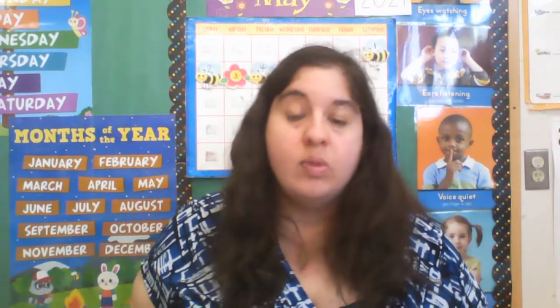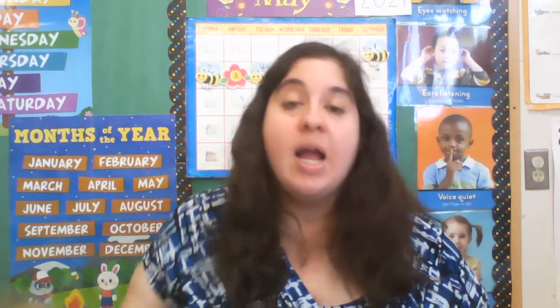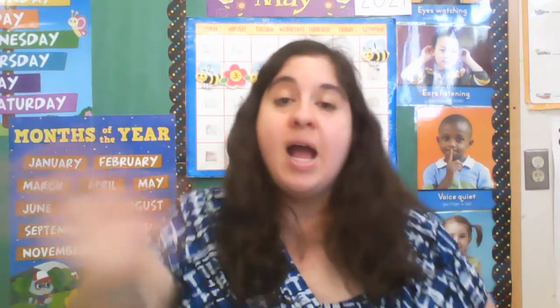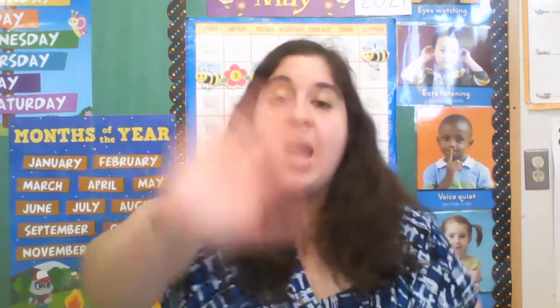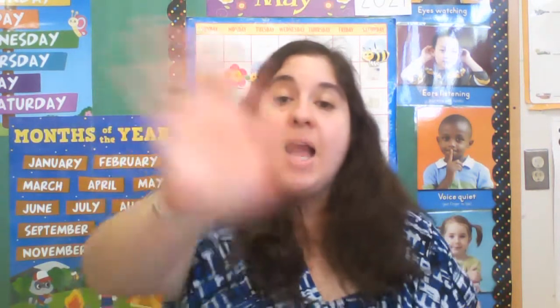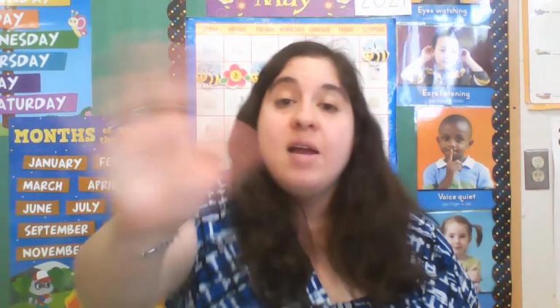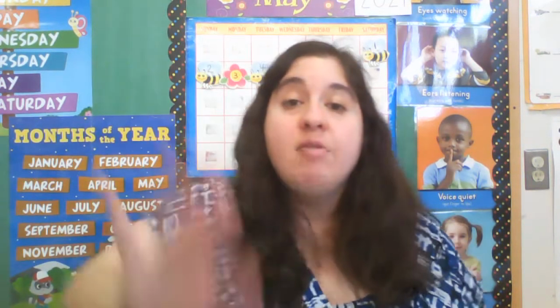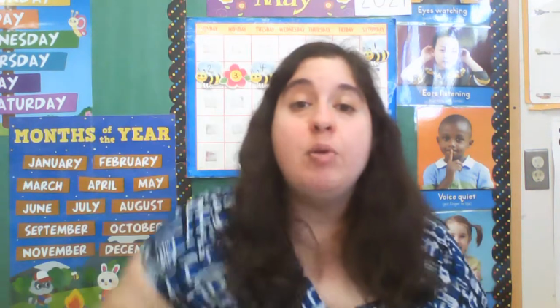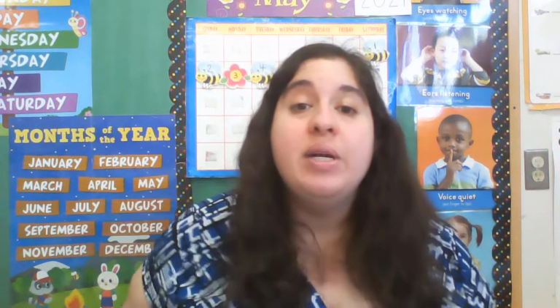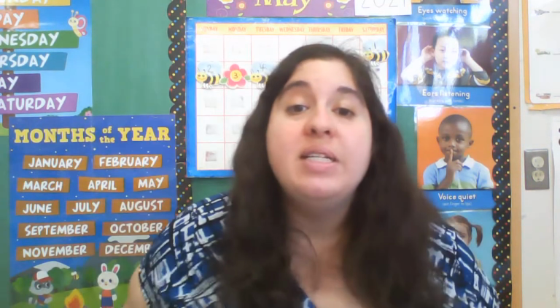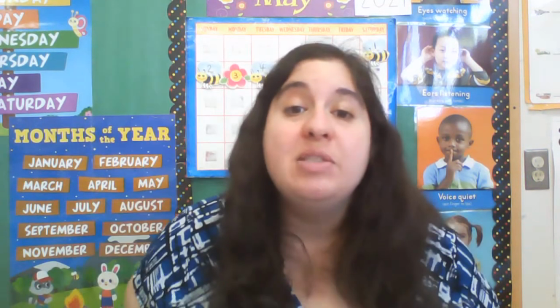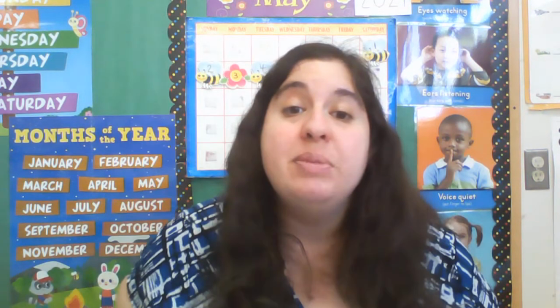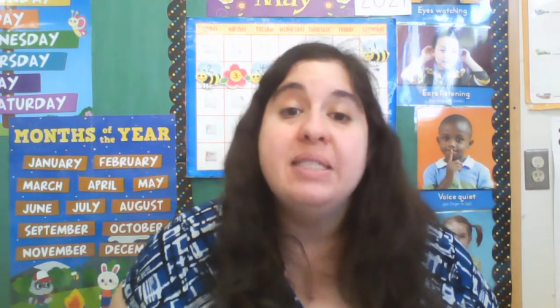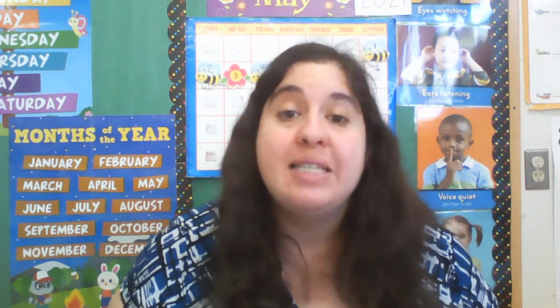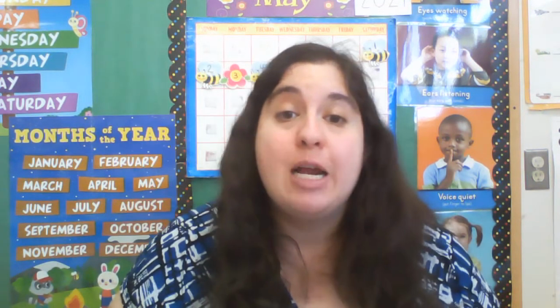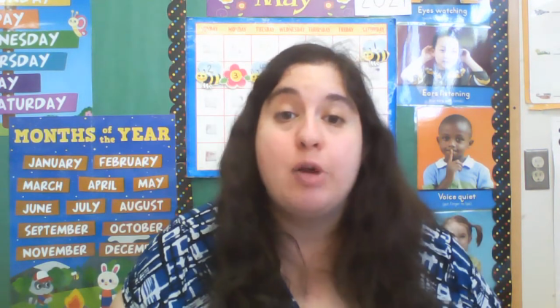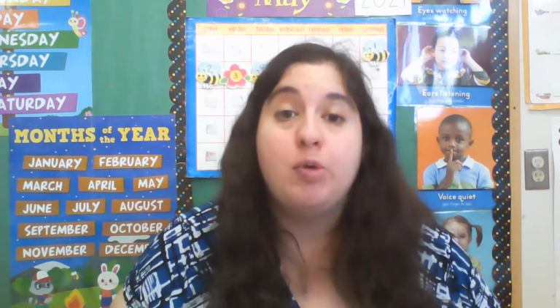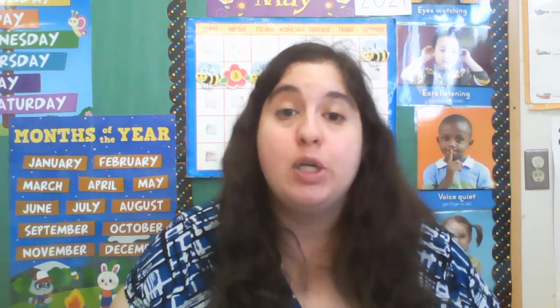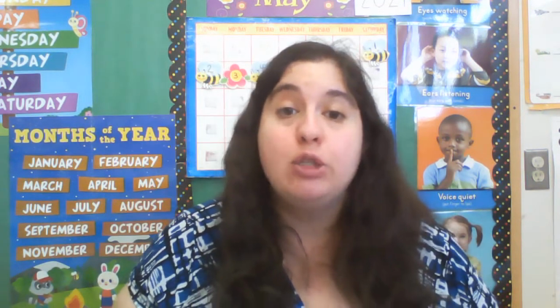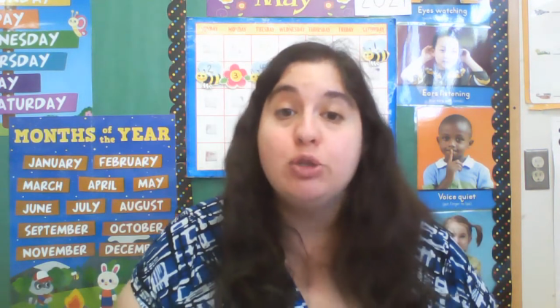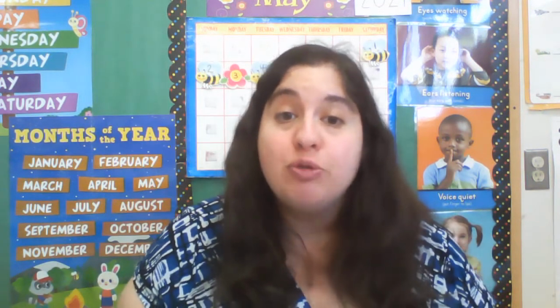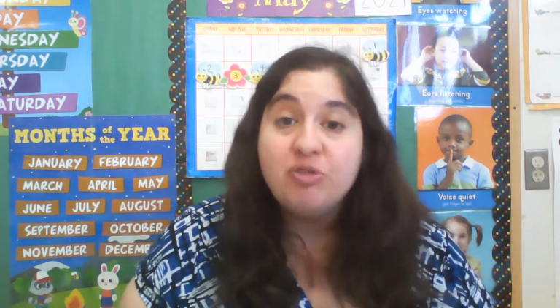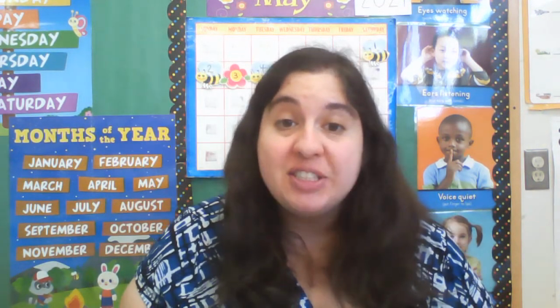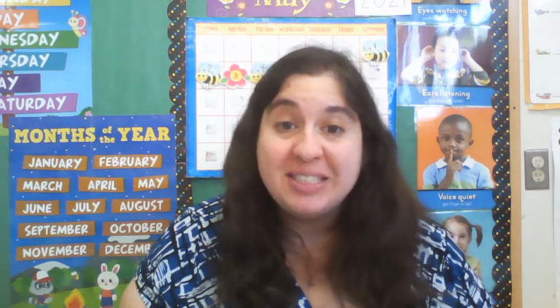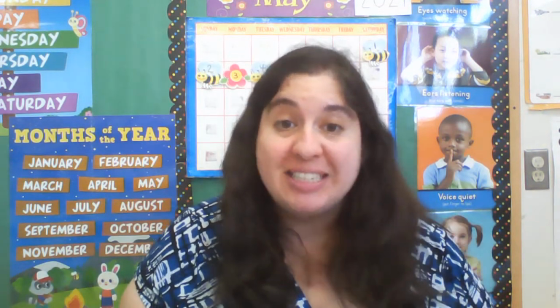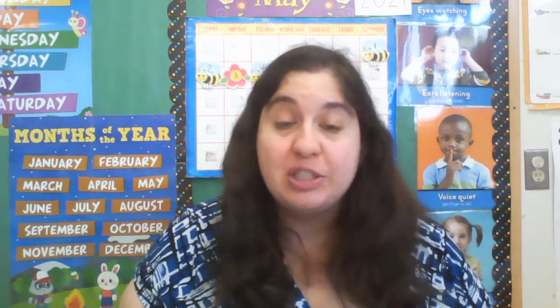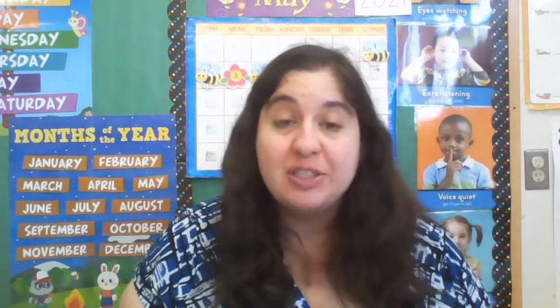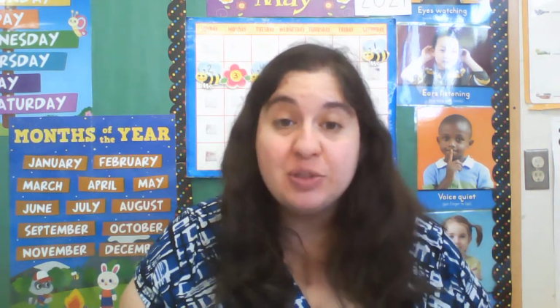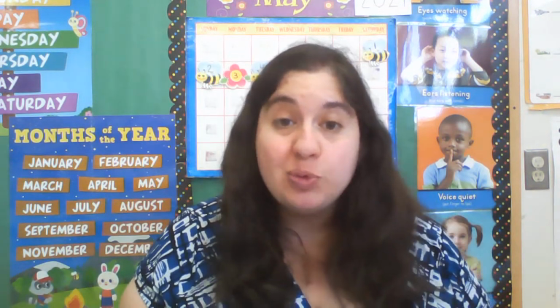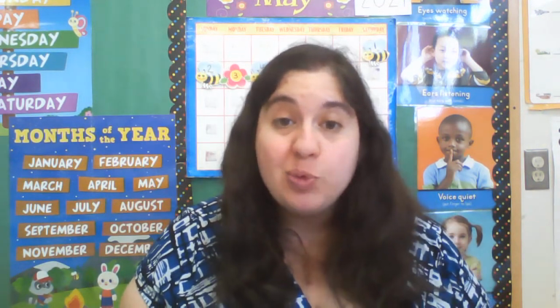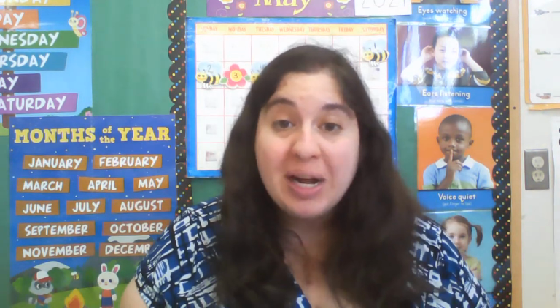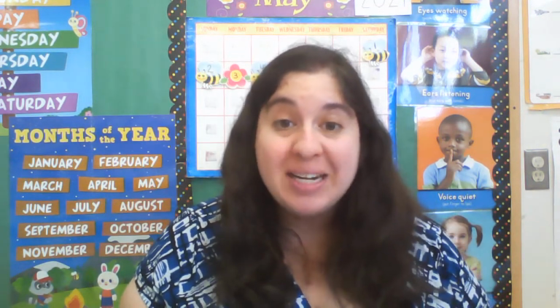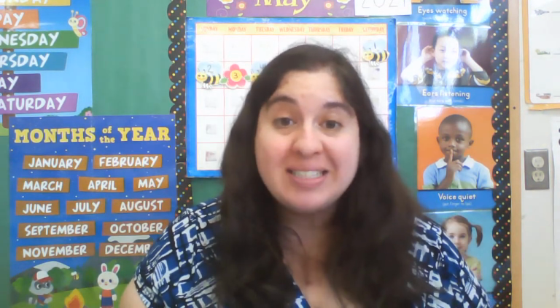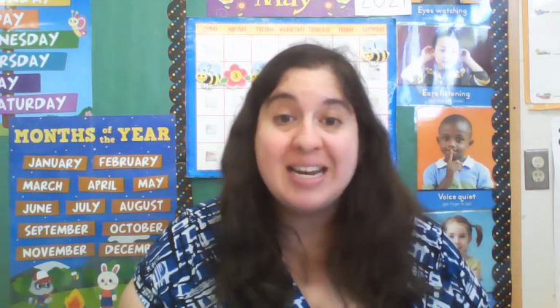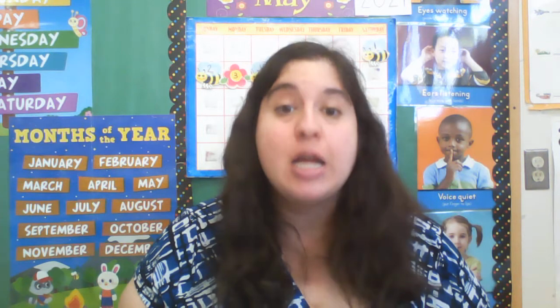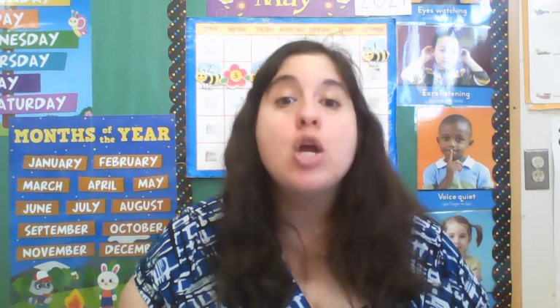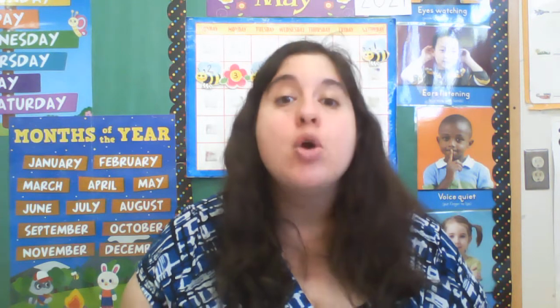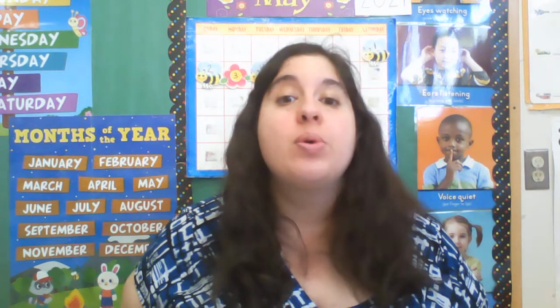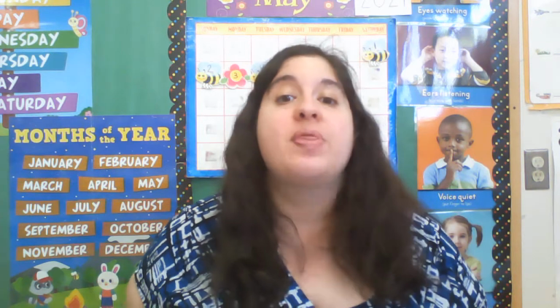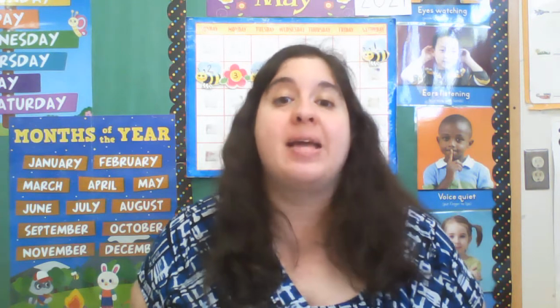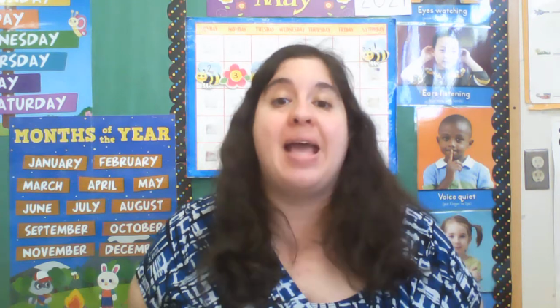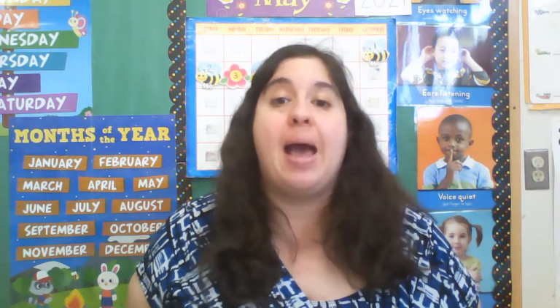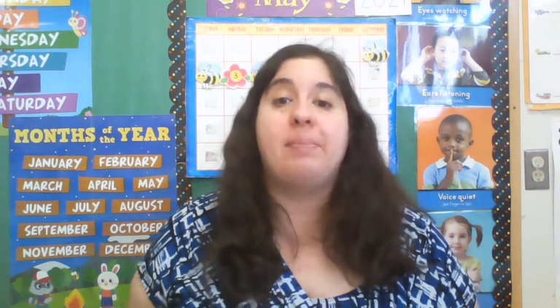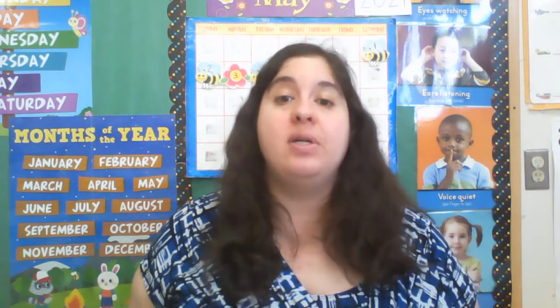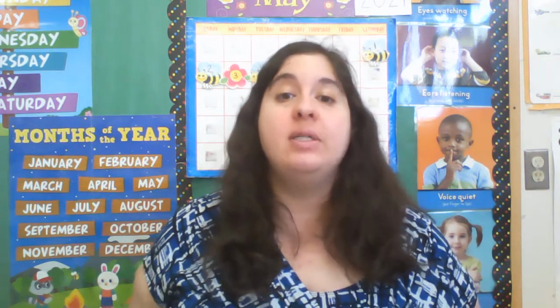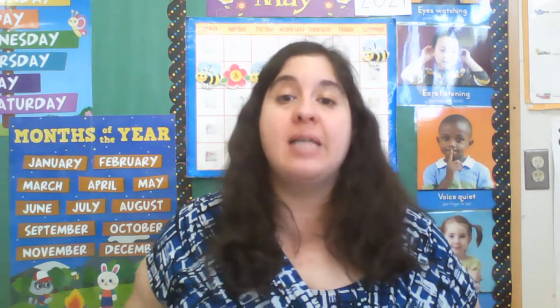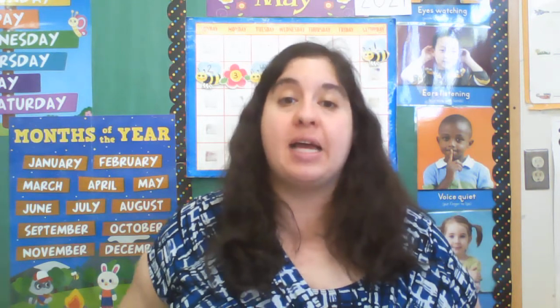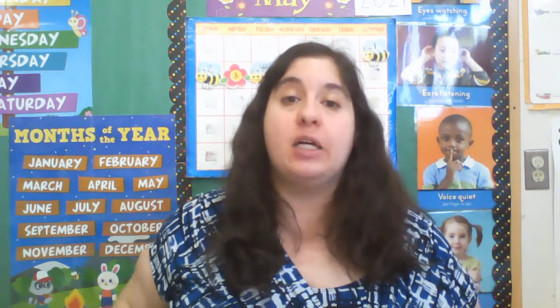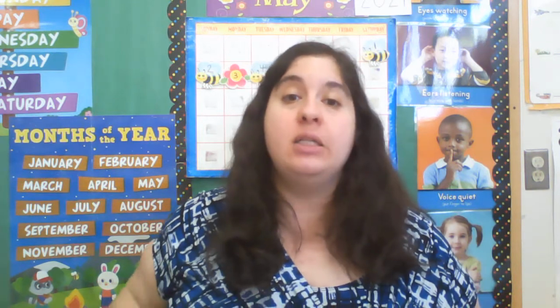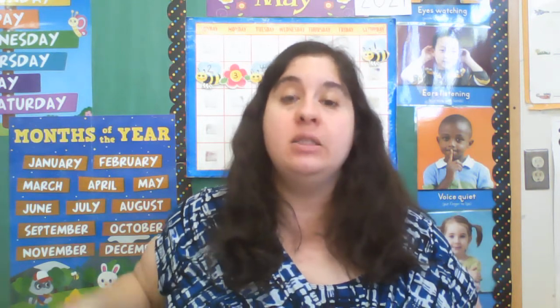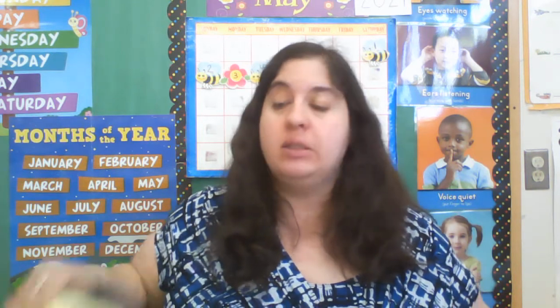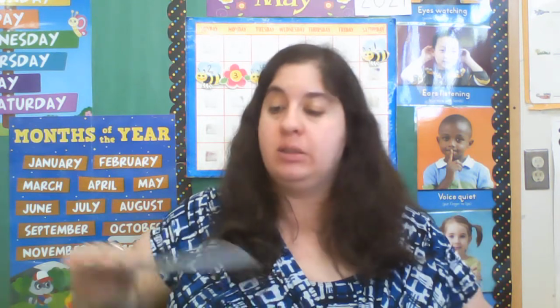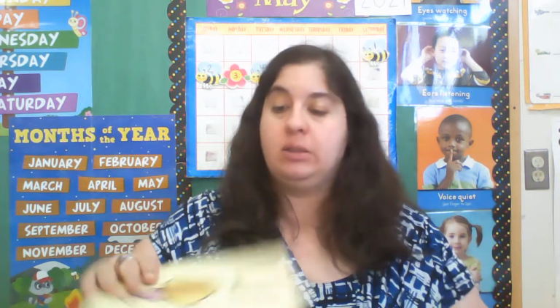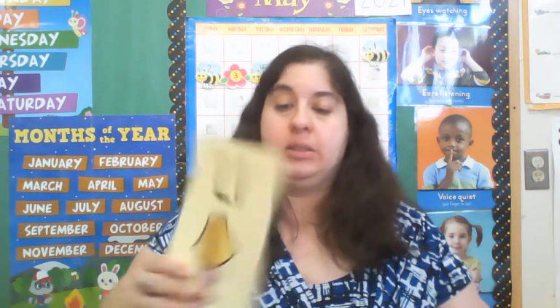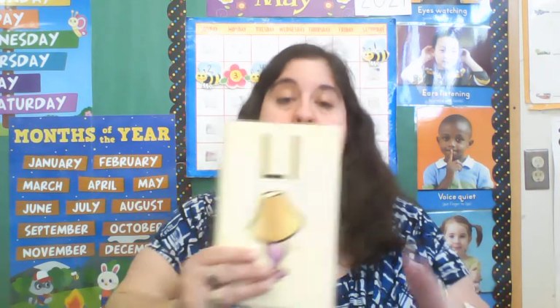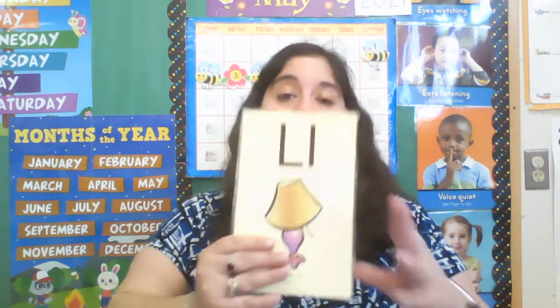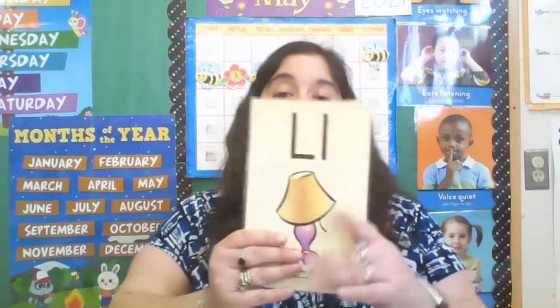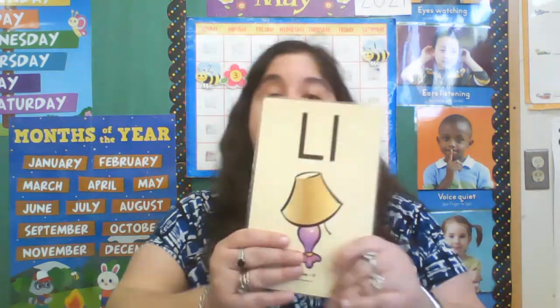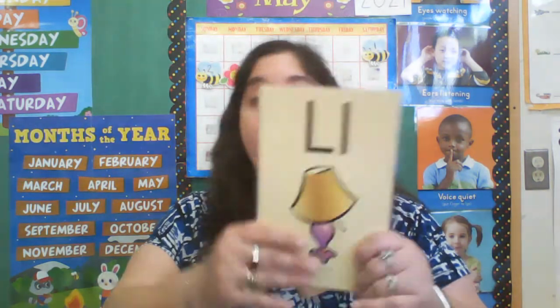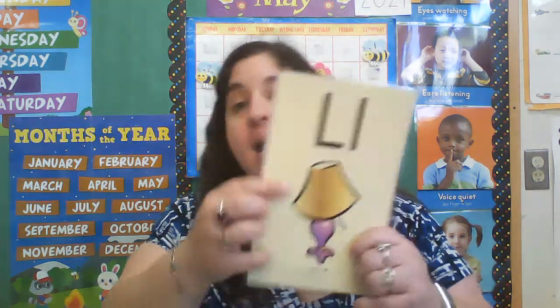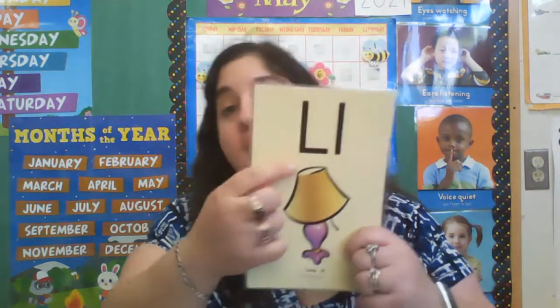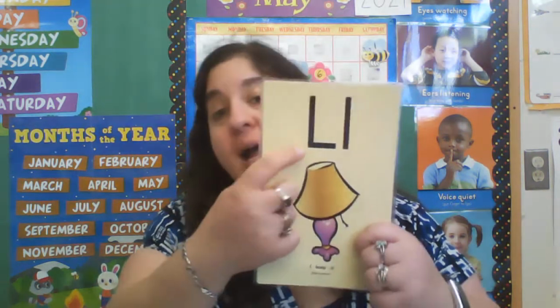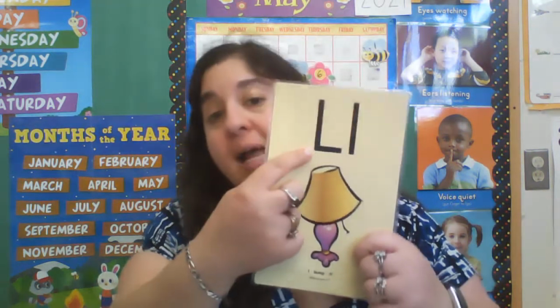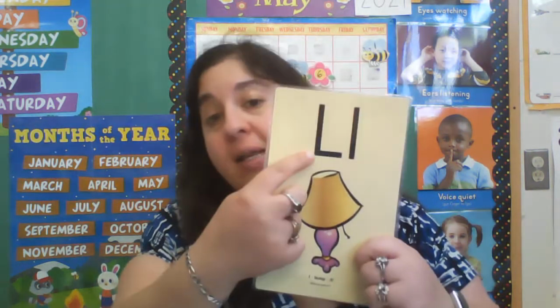Hi everyone, it's Miss Ann. We're going to do some foundations writing today with the capital letter L.